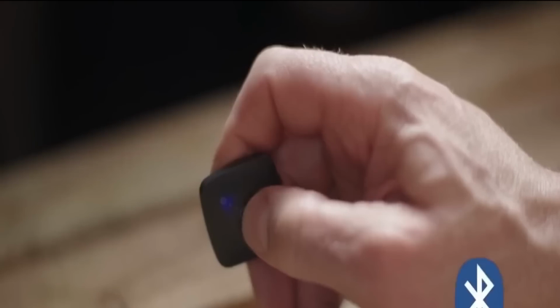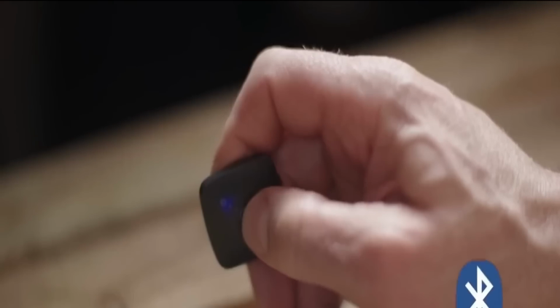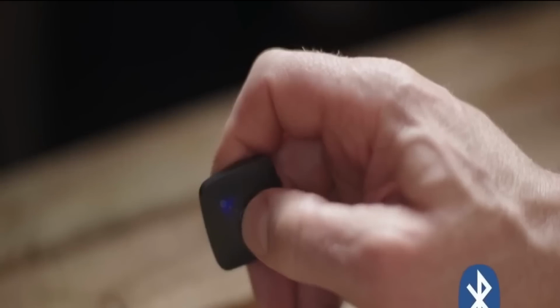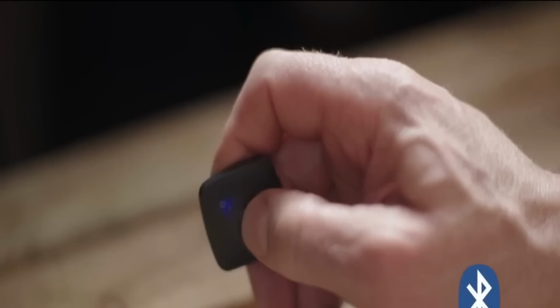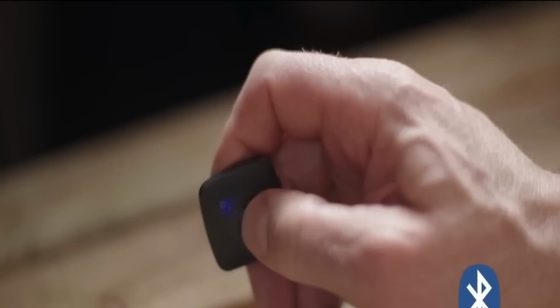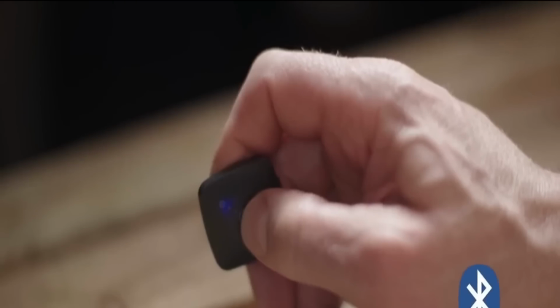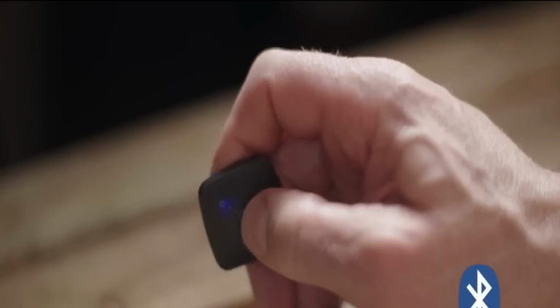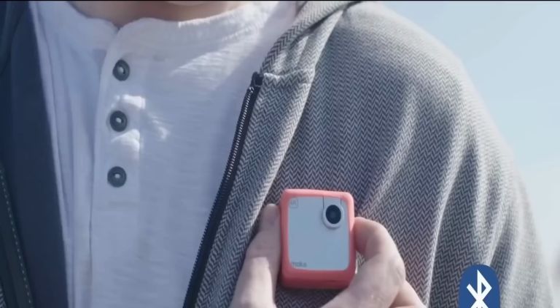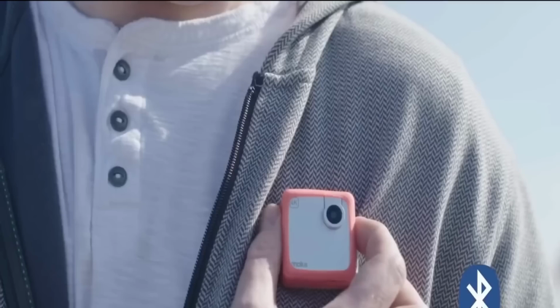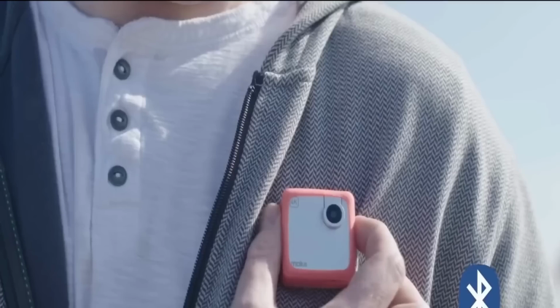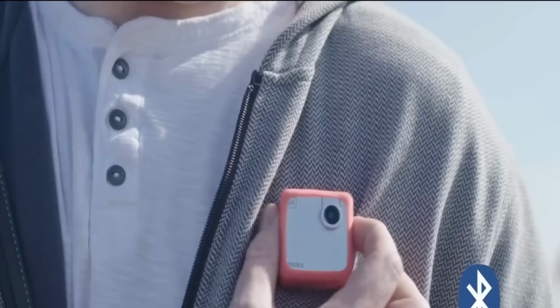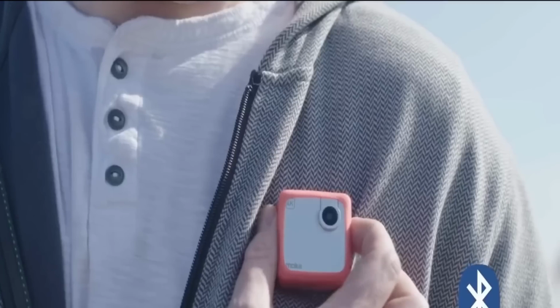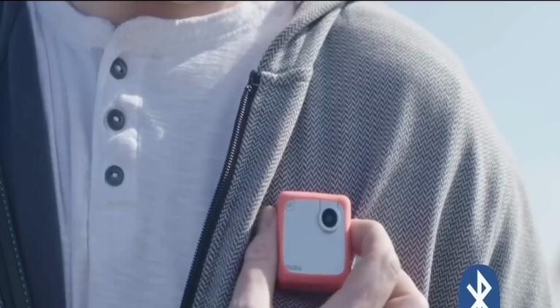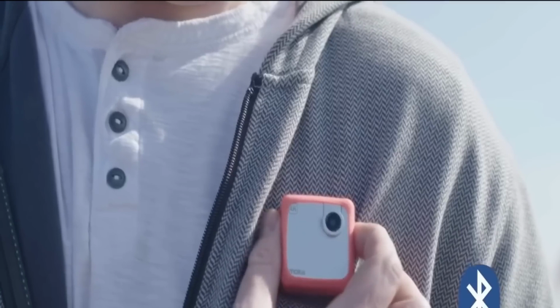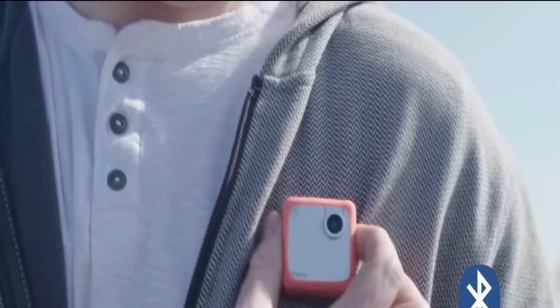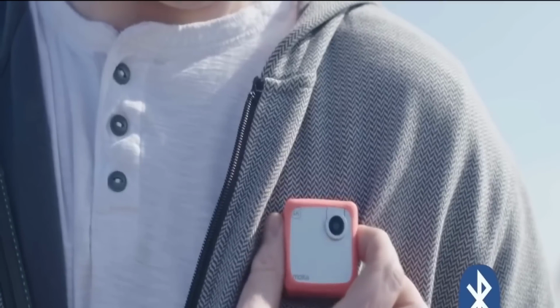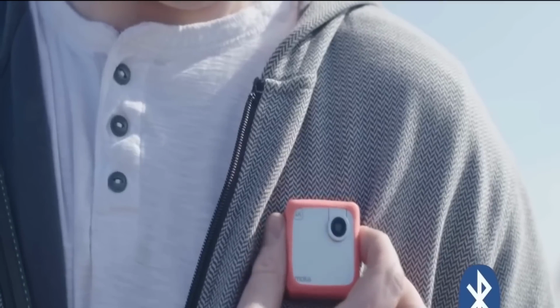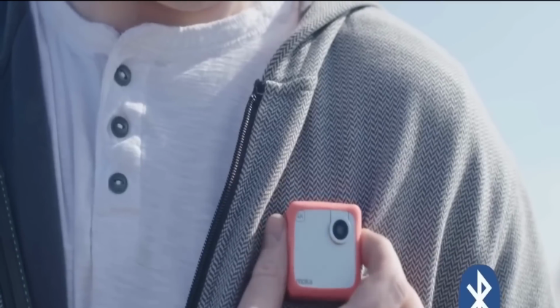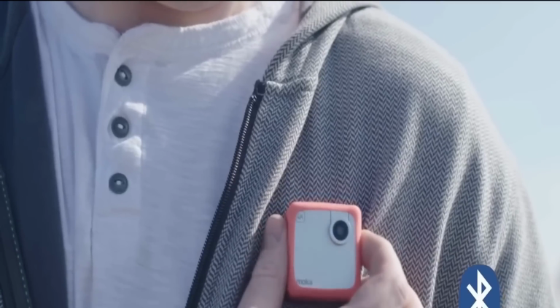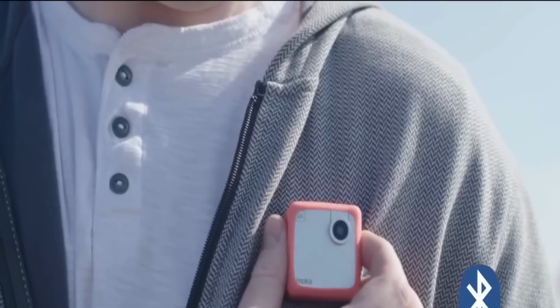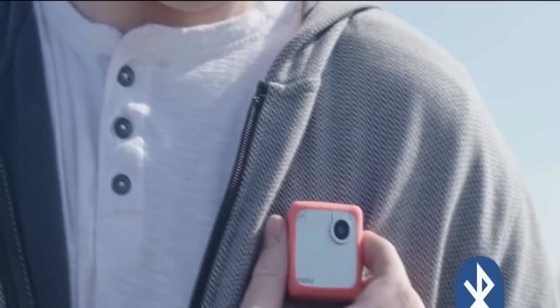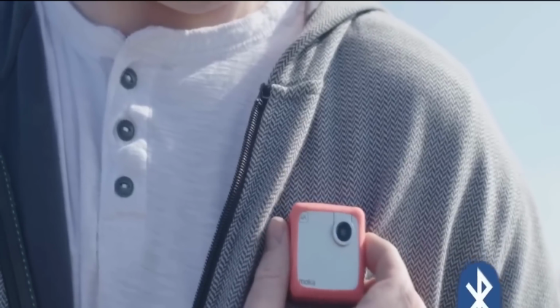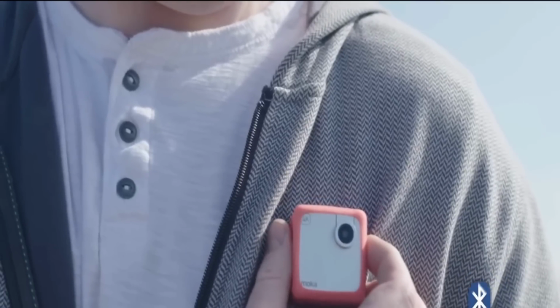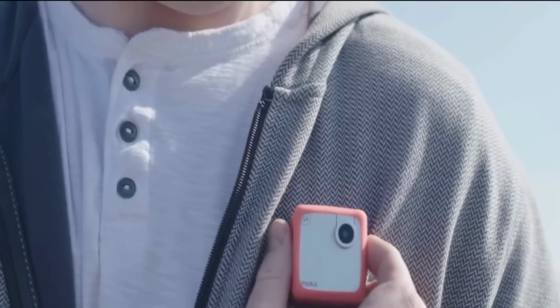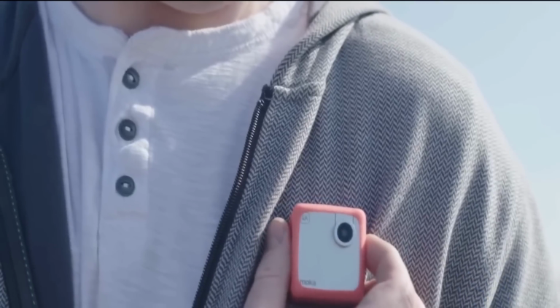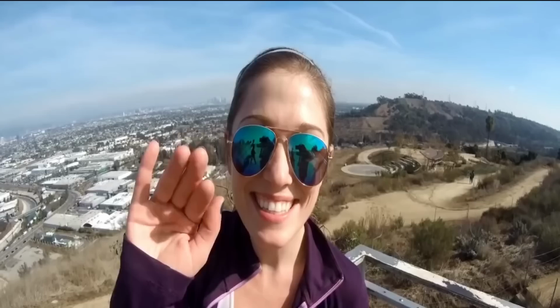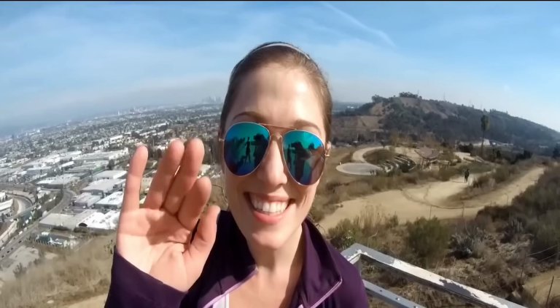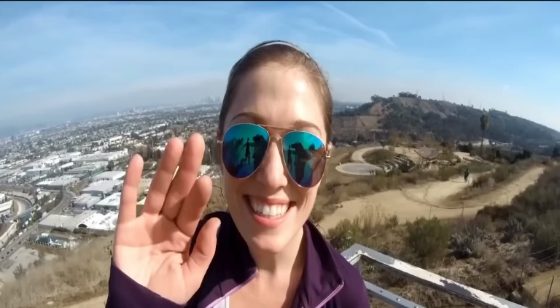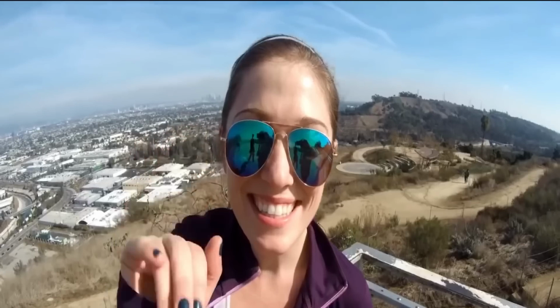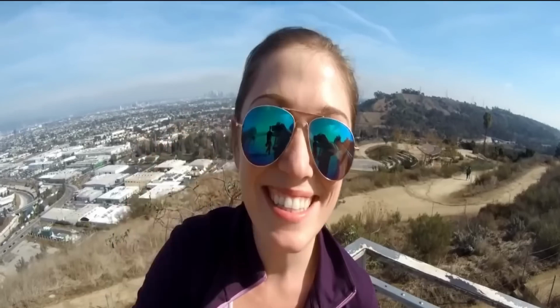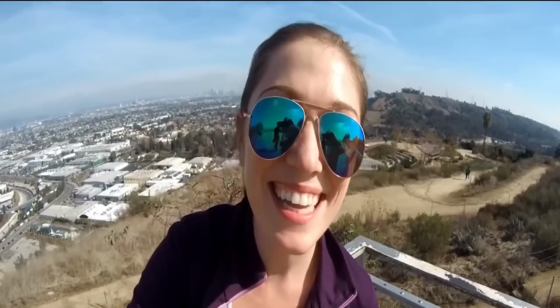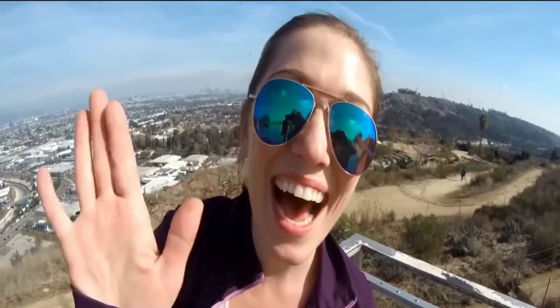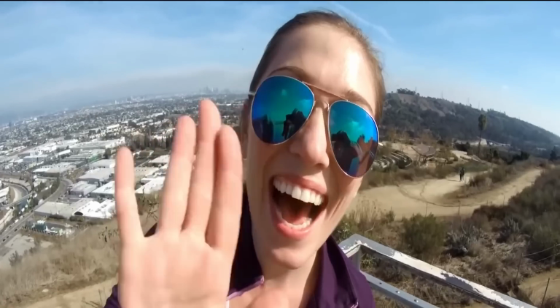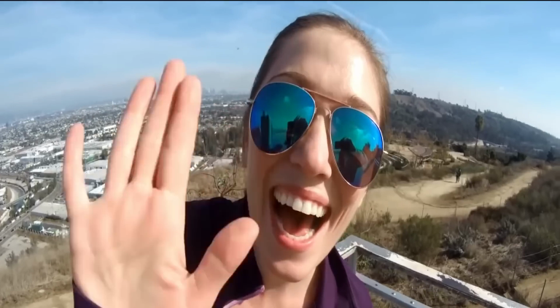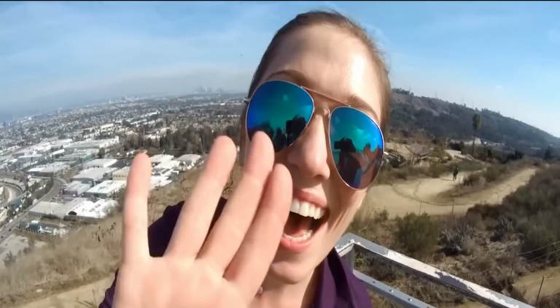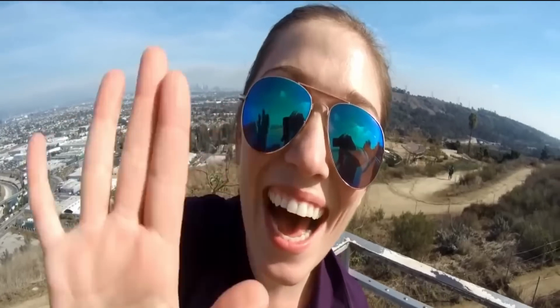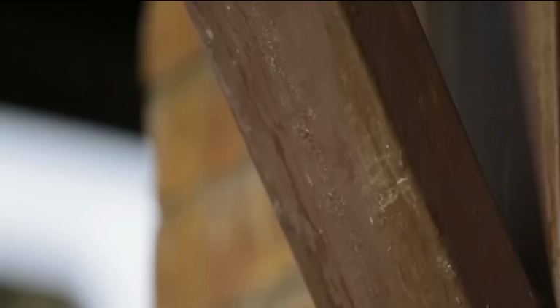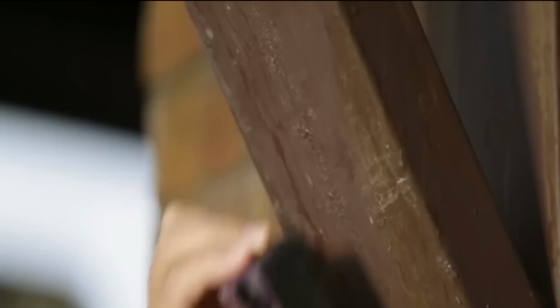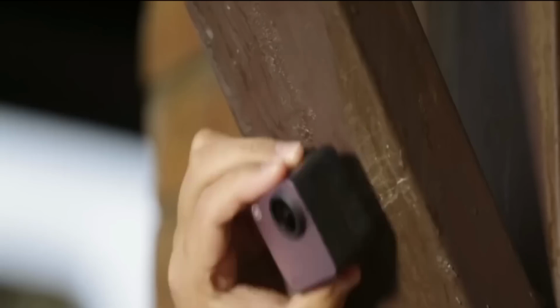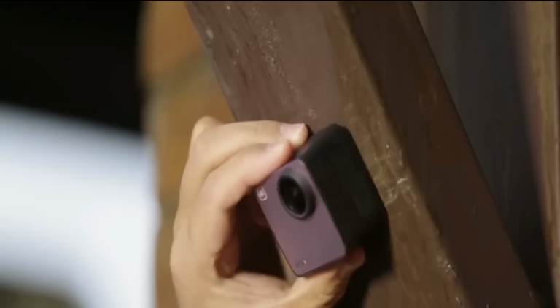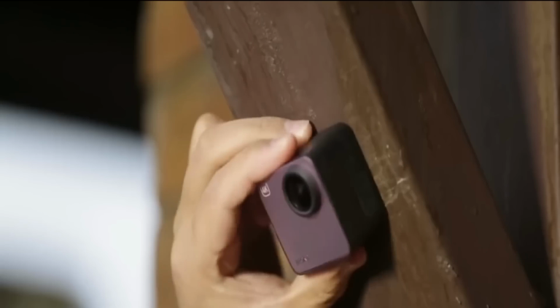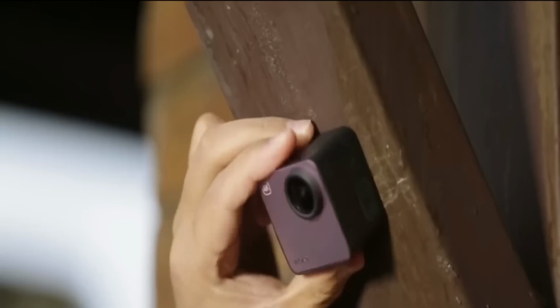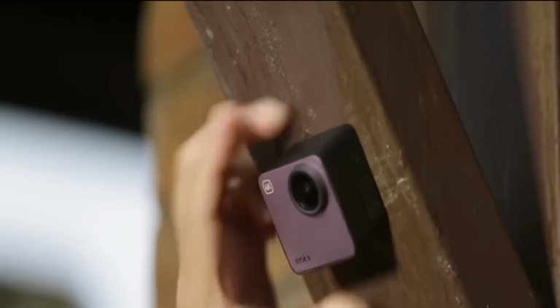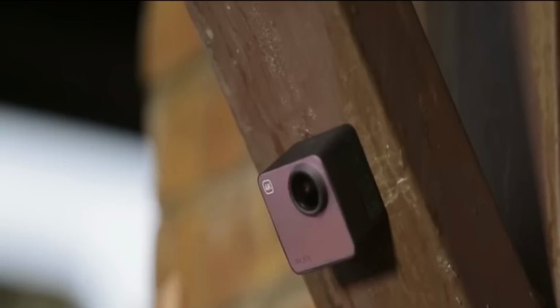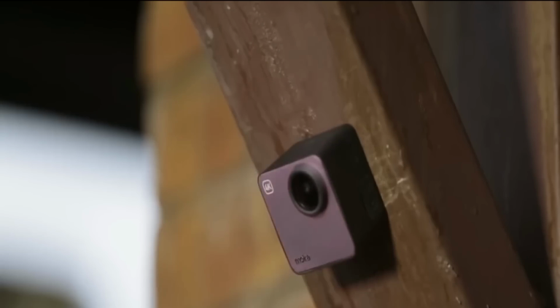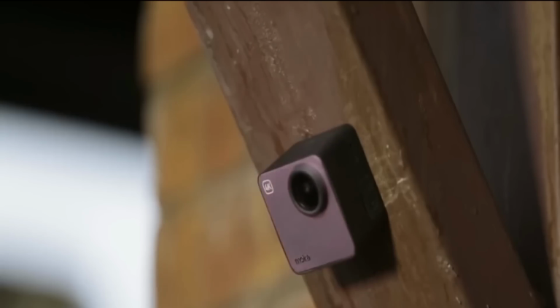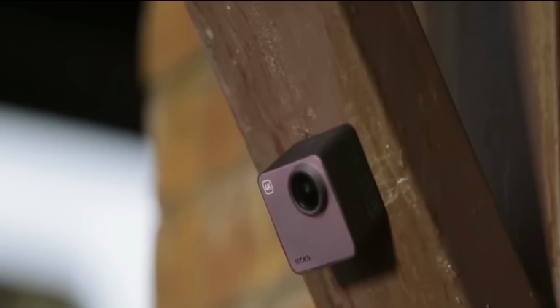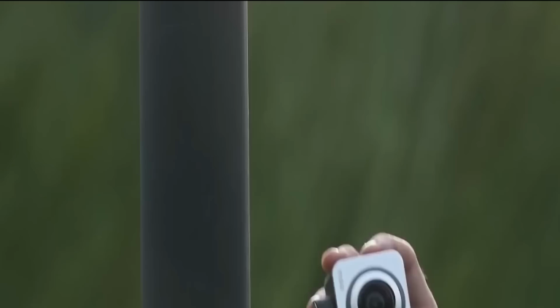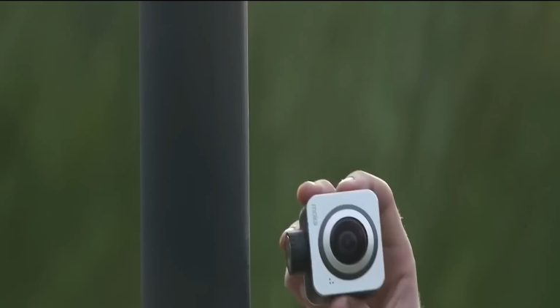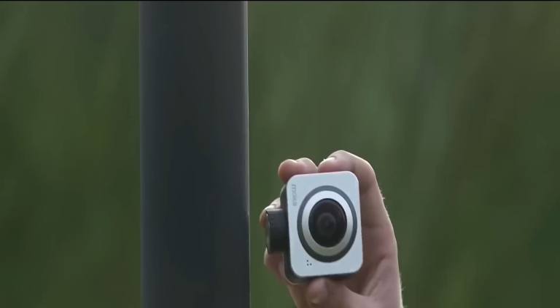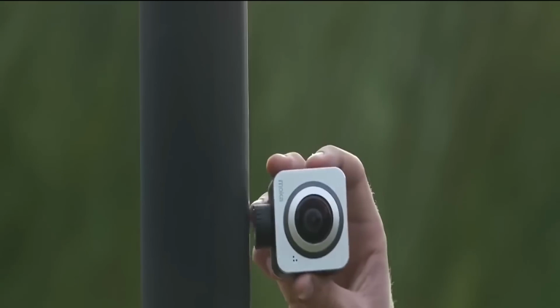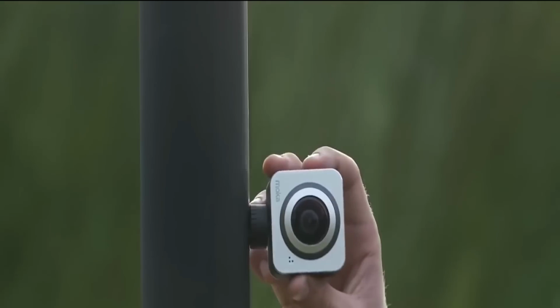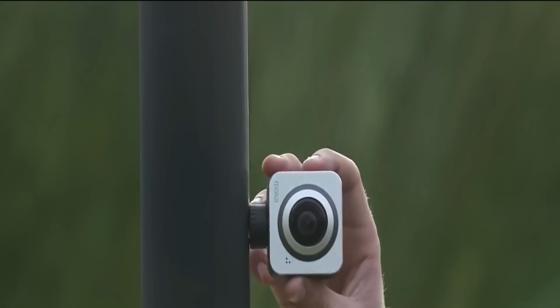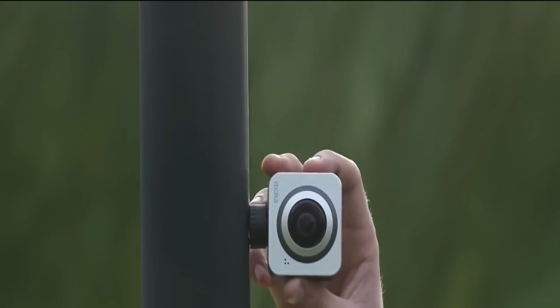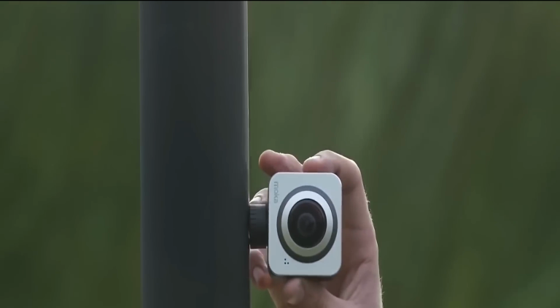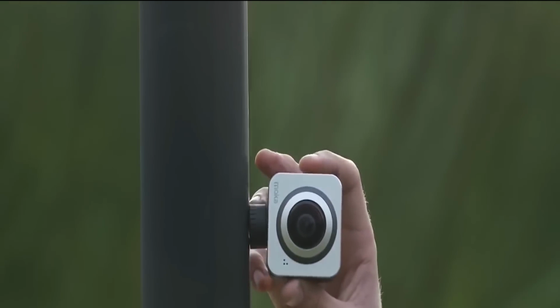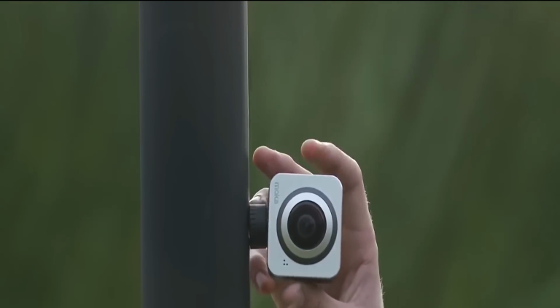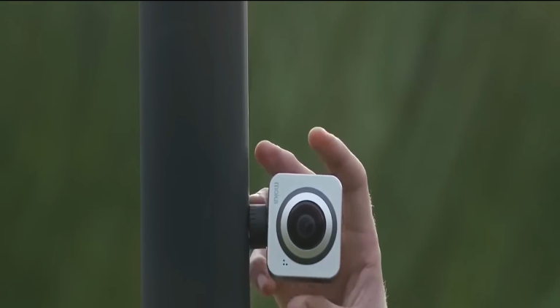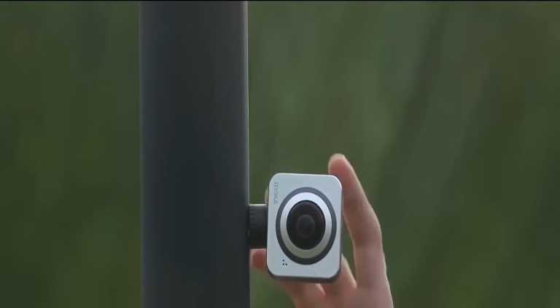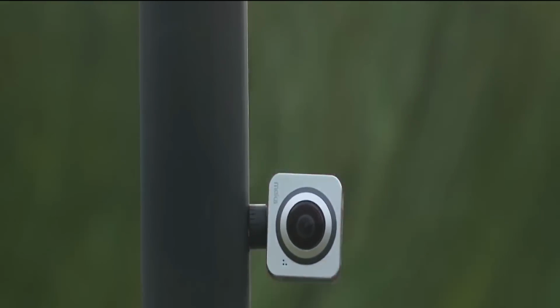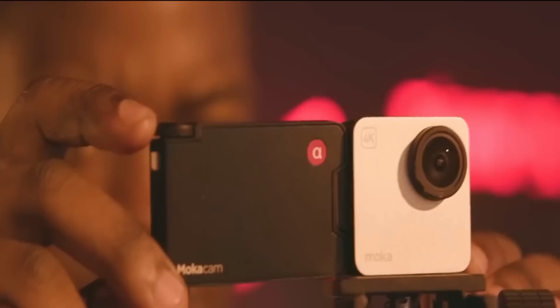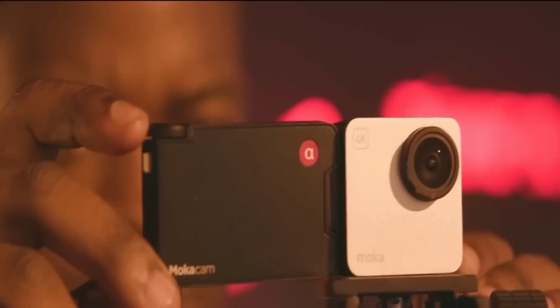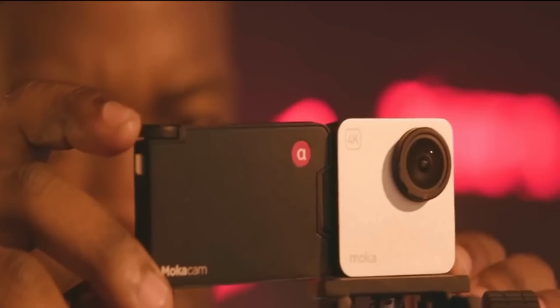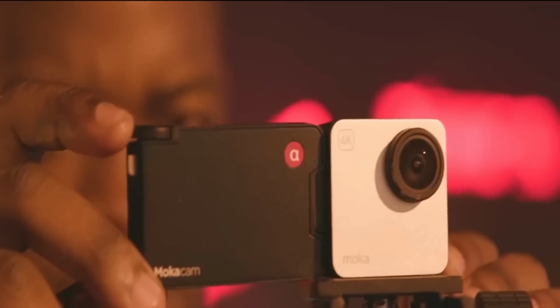The battery provides the ability to record up to one and a half hours. Today, this 4K camera can be purchased for $89.